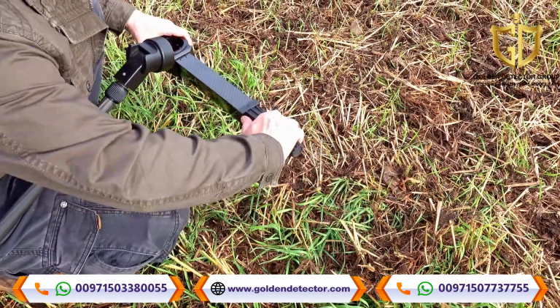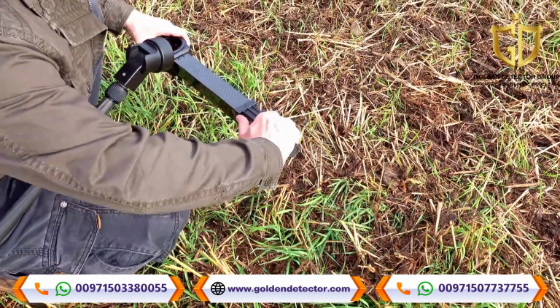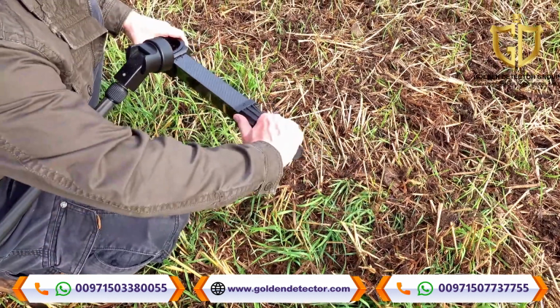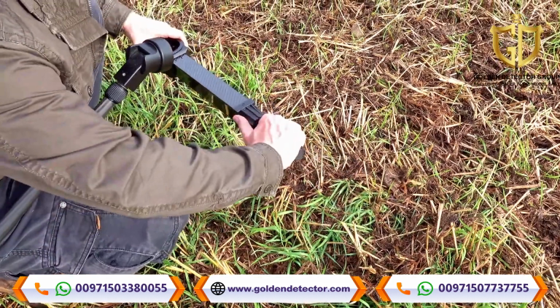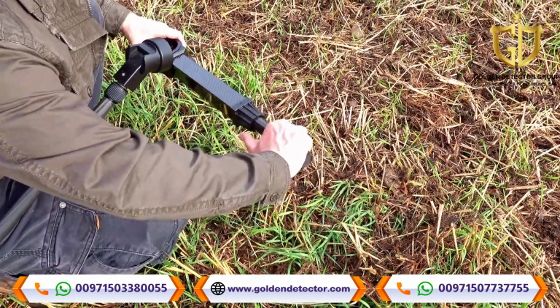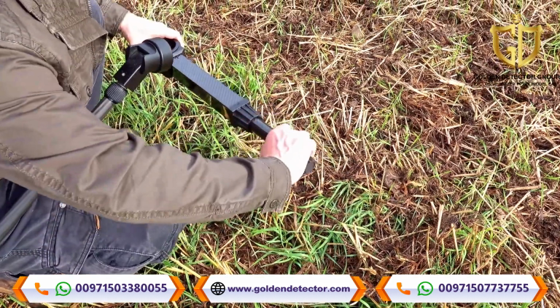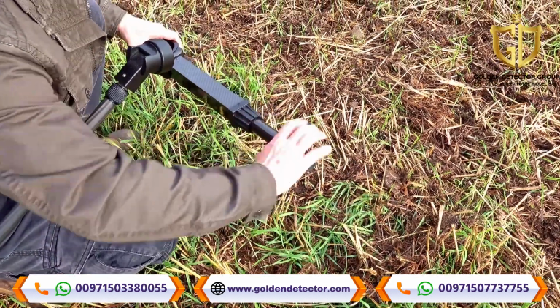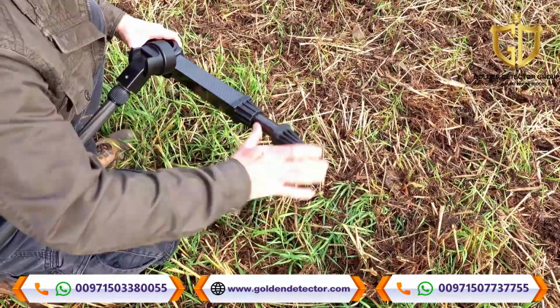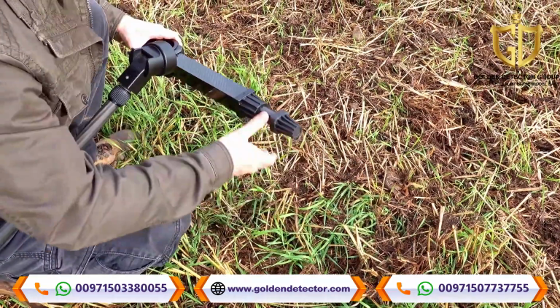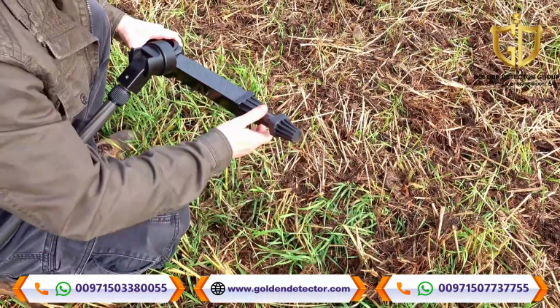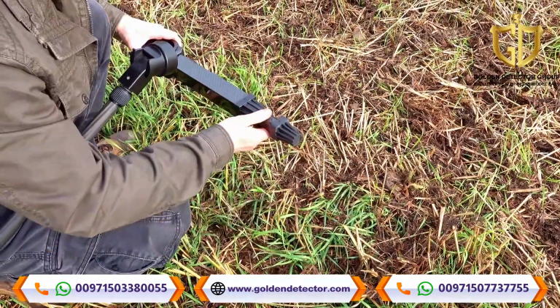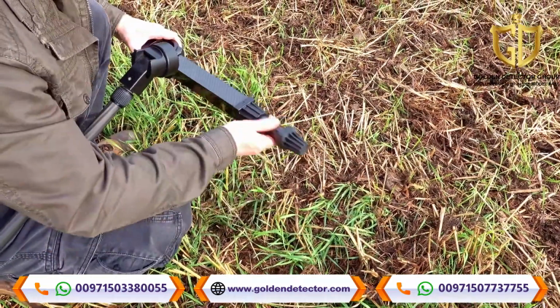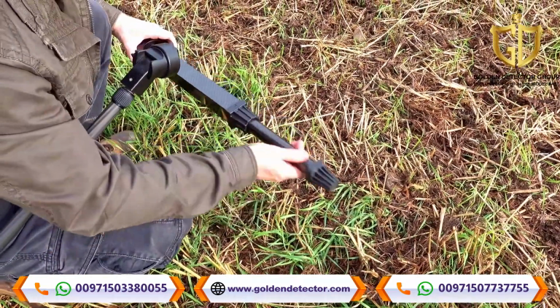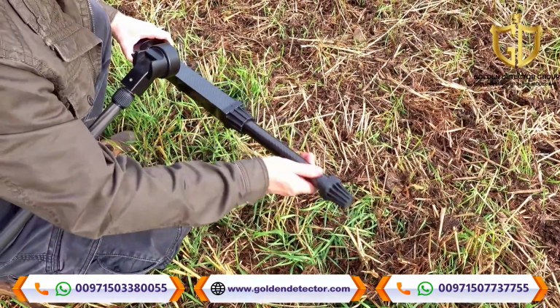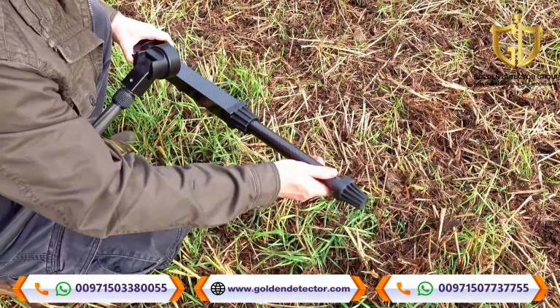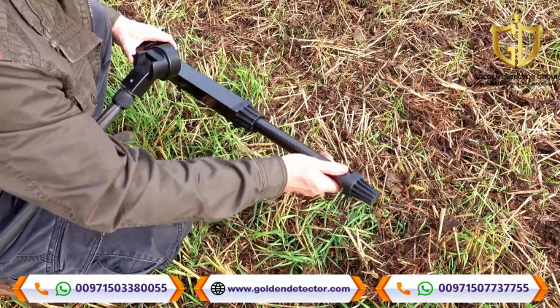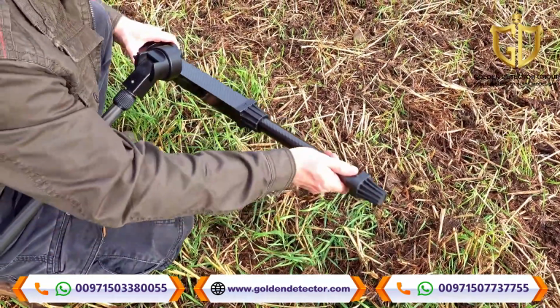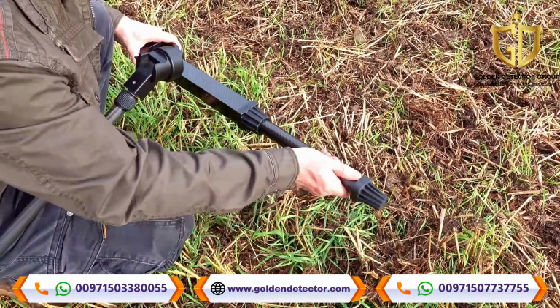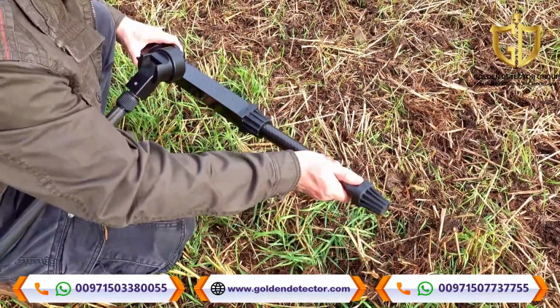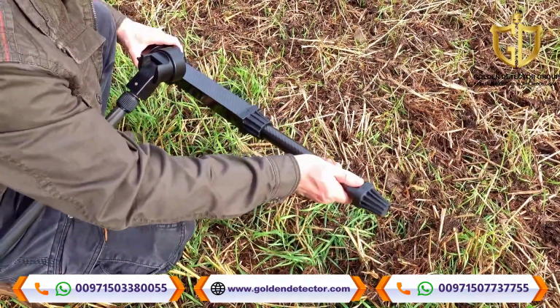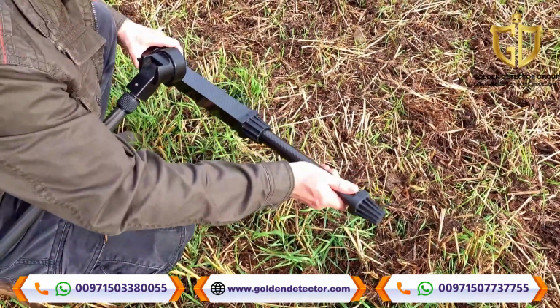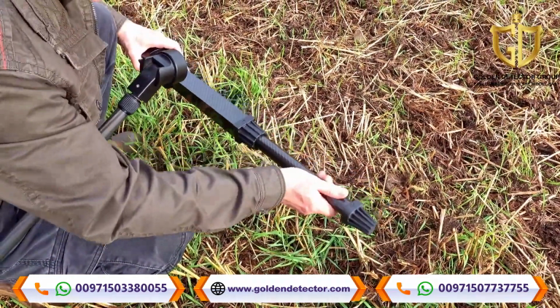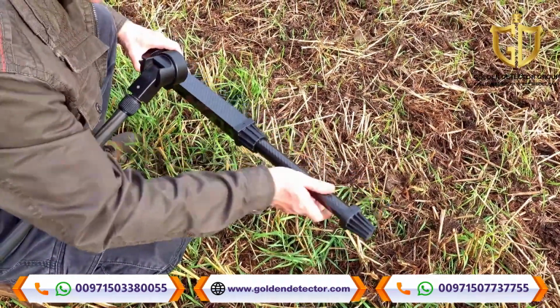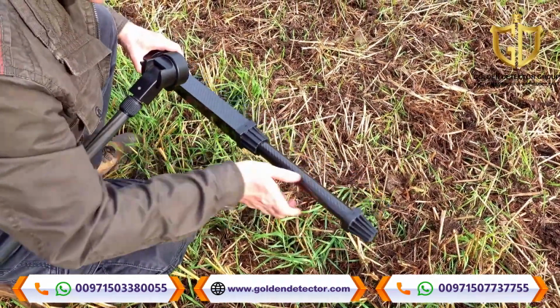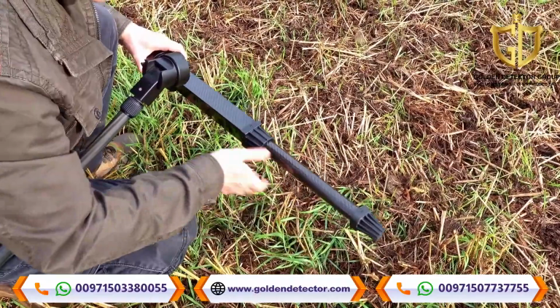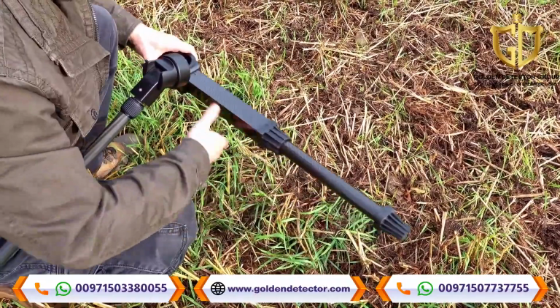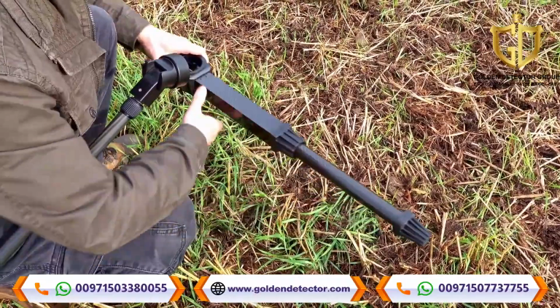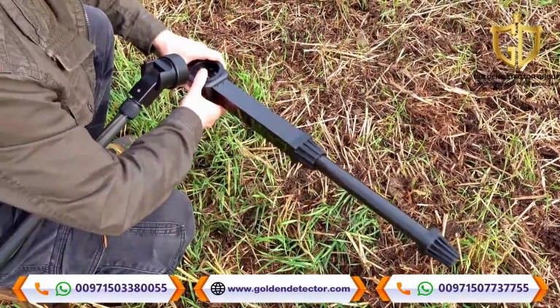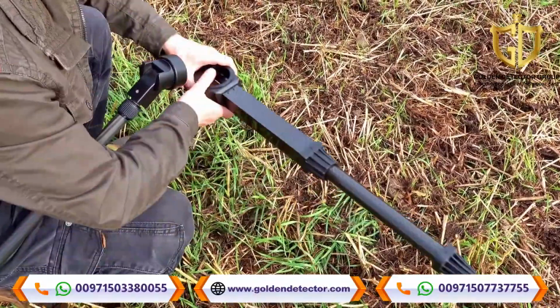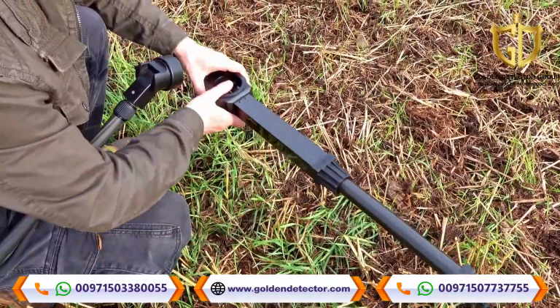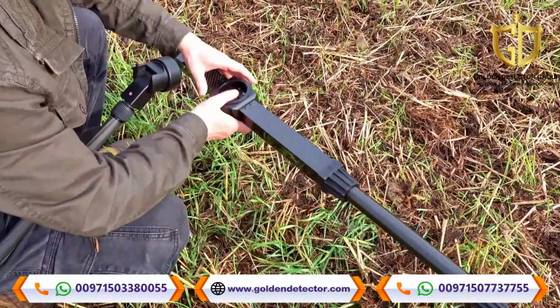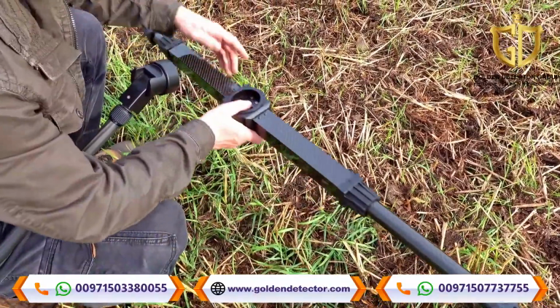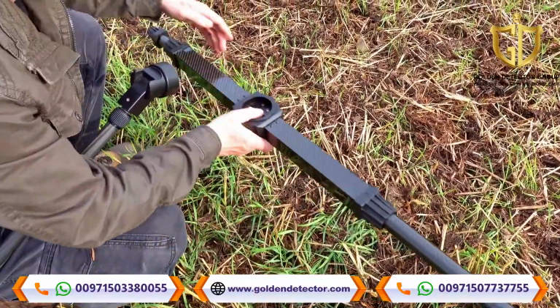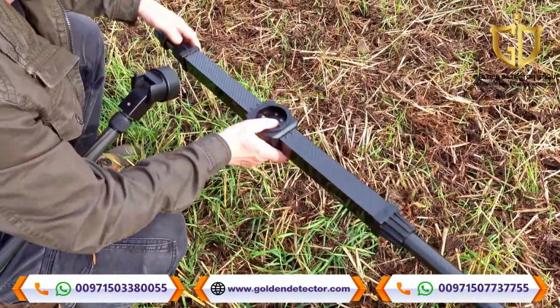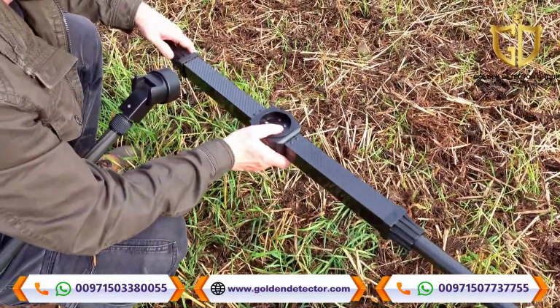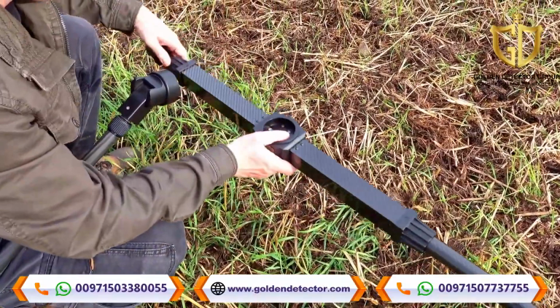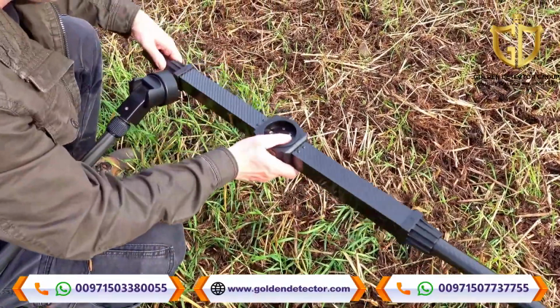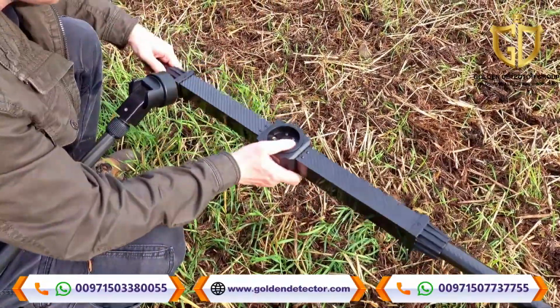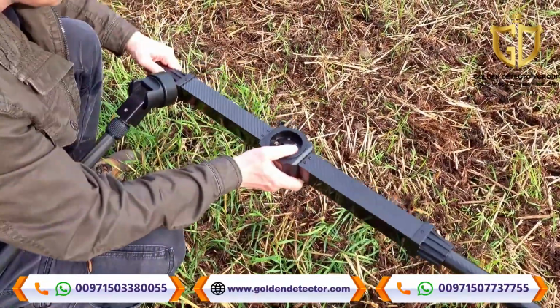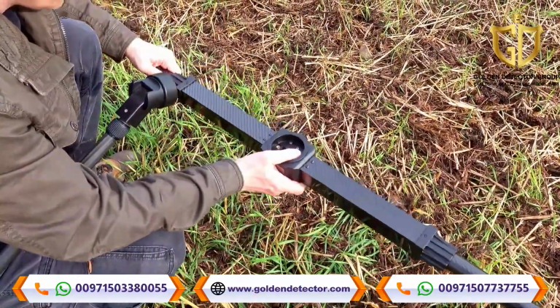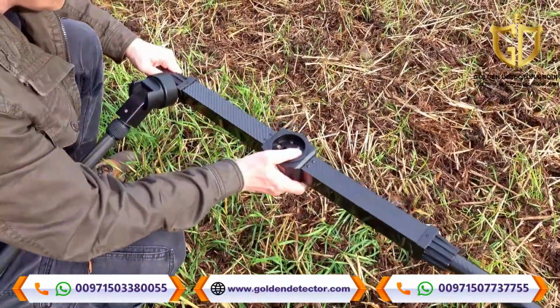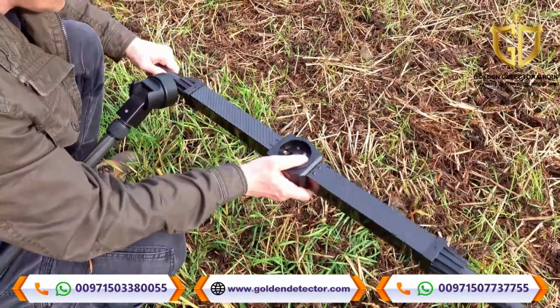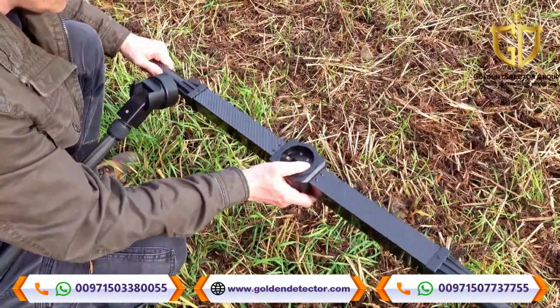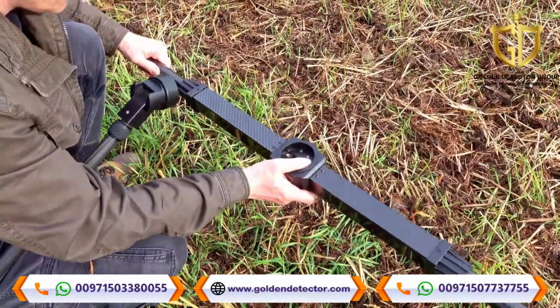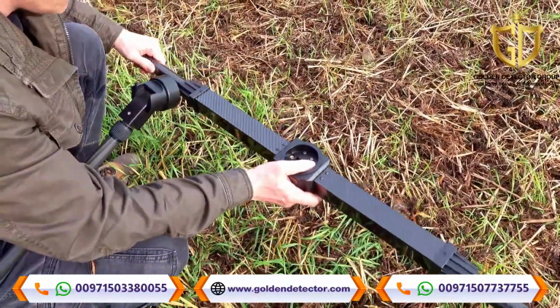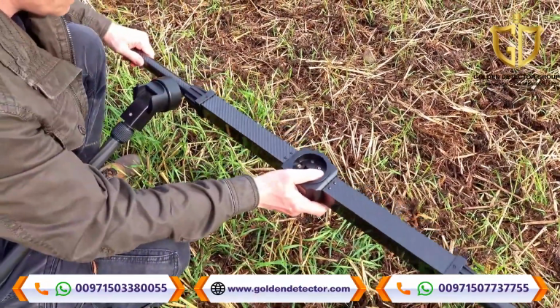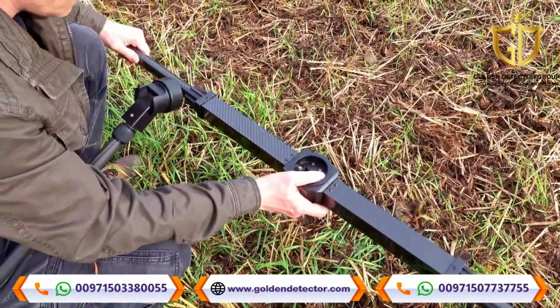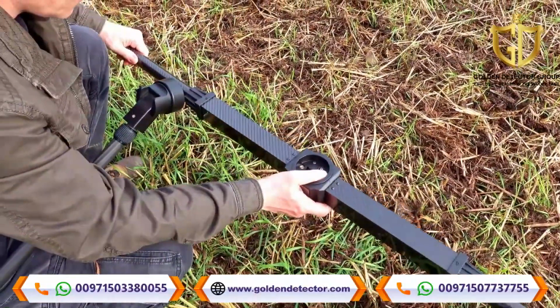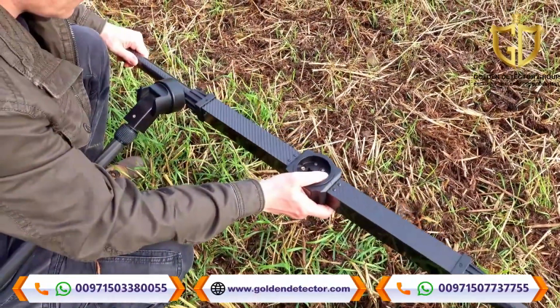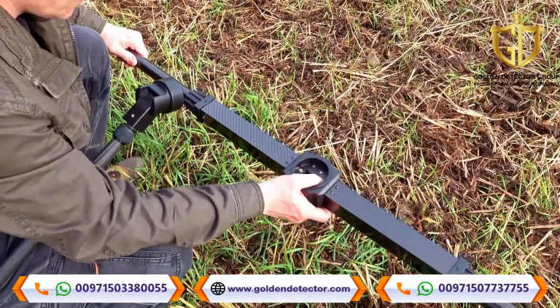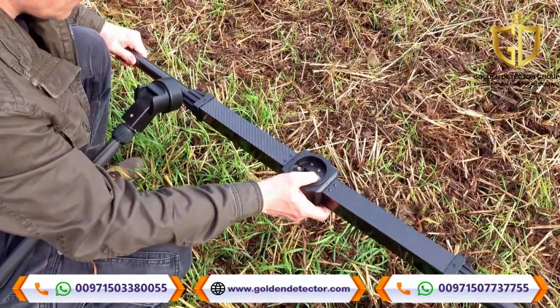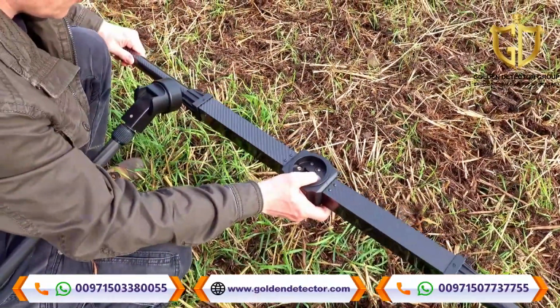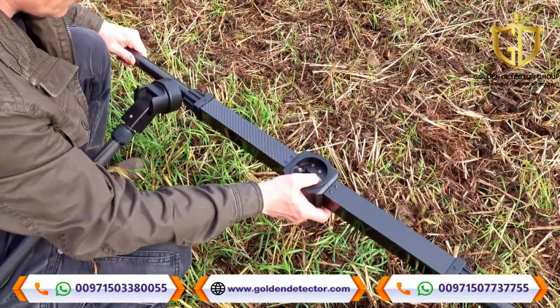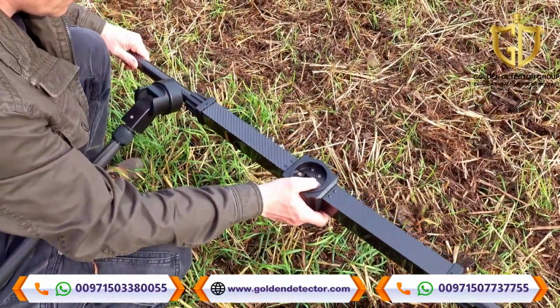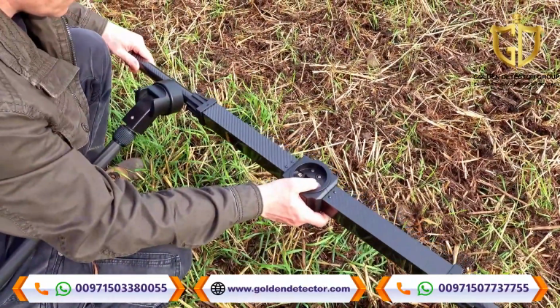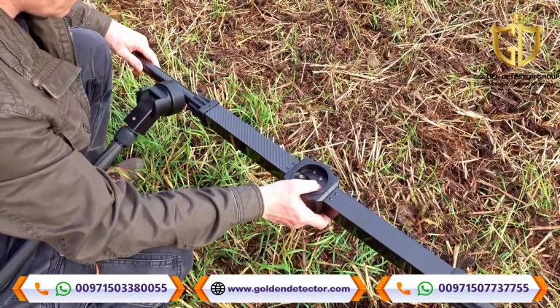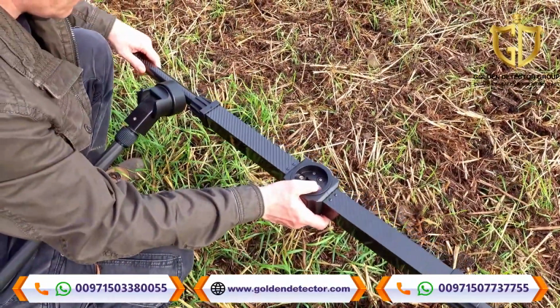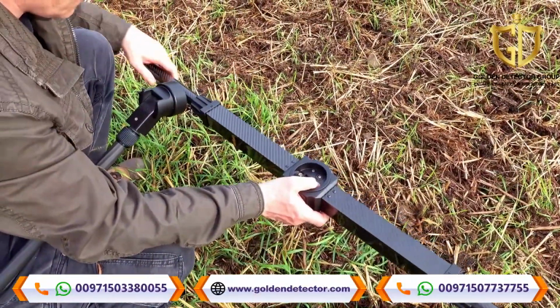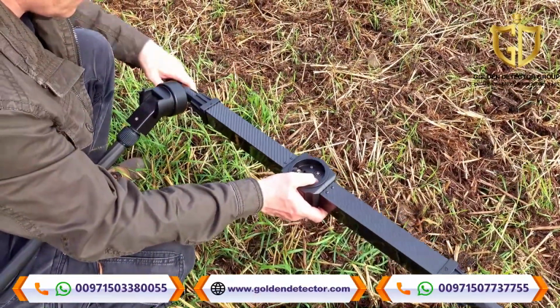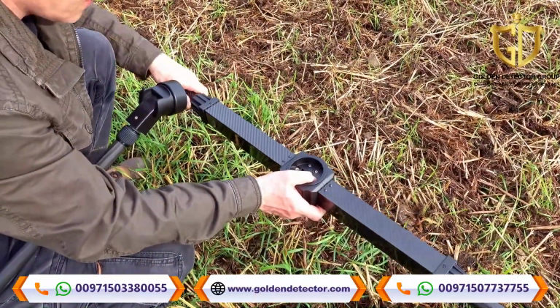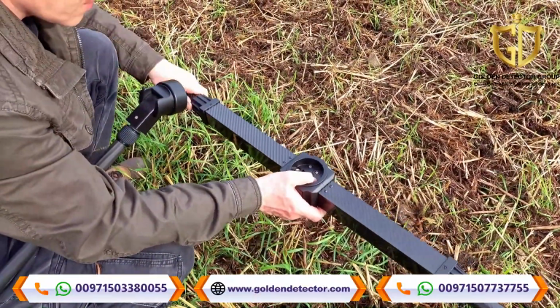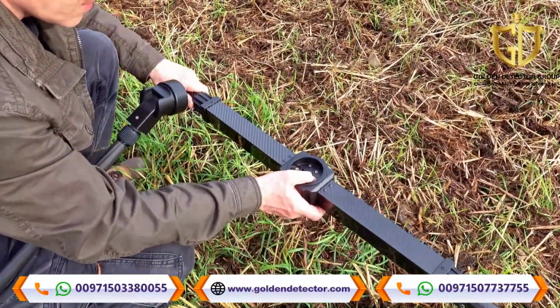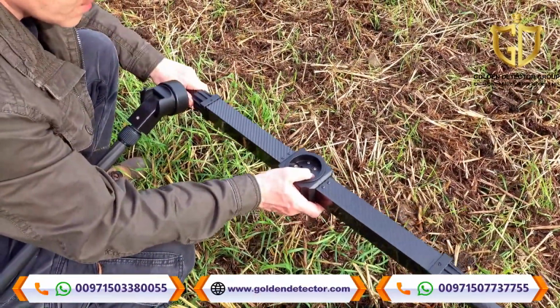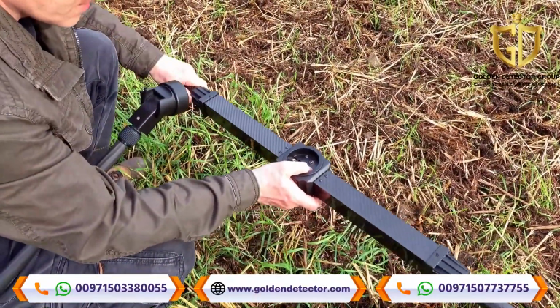Connect the appropriate probe. You may use the super sensor, the telescopic probe, or the live stream sensor.